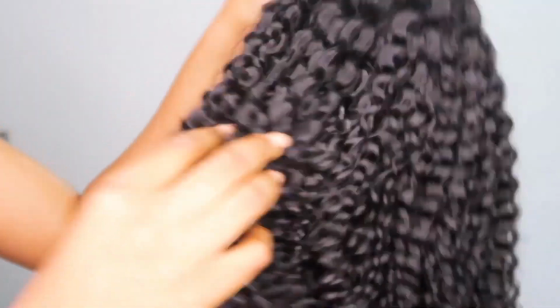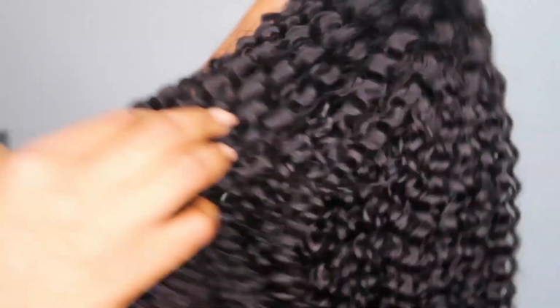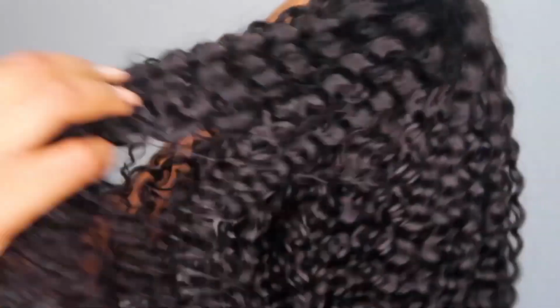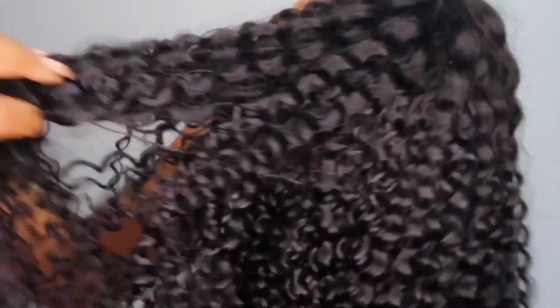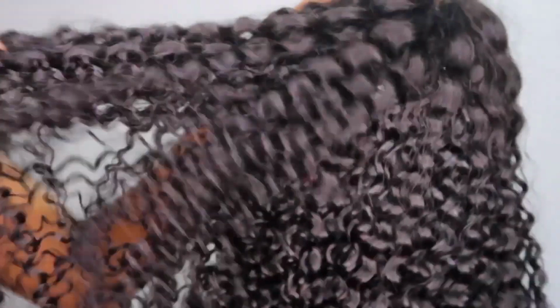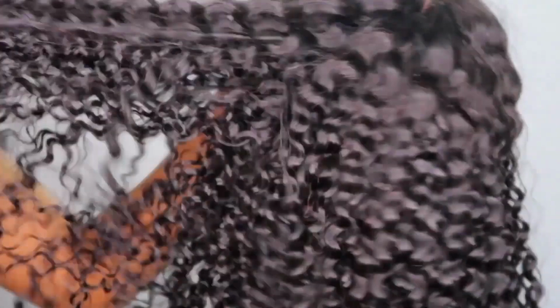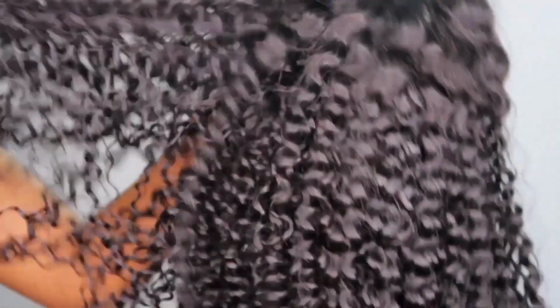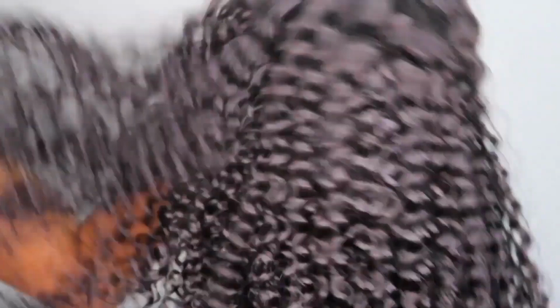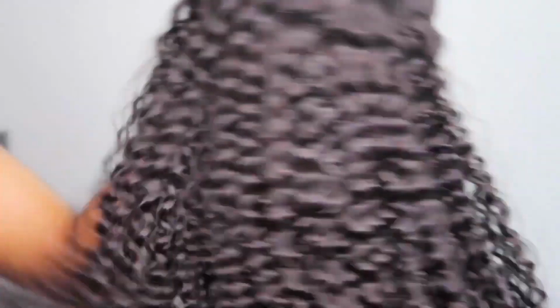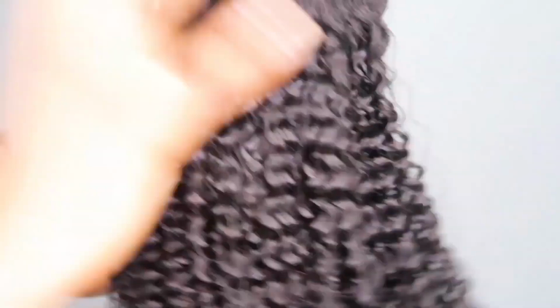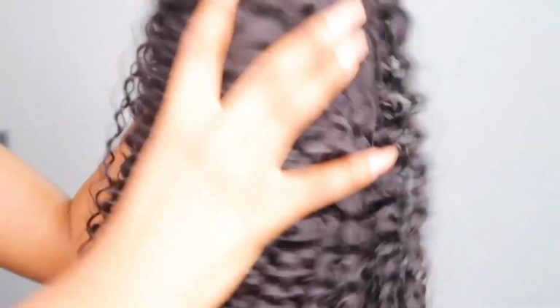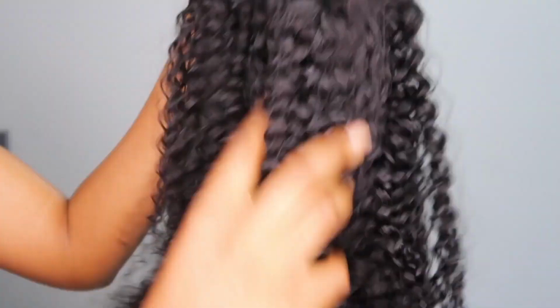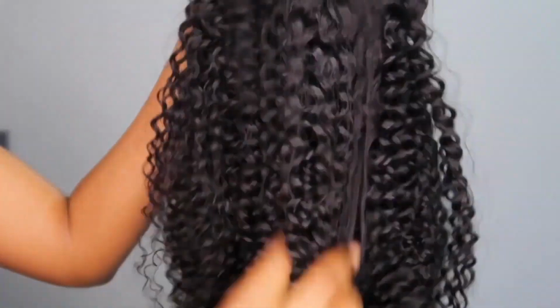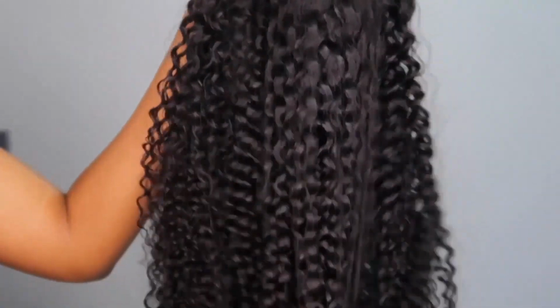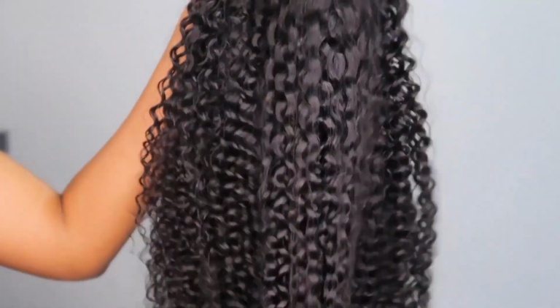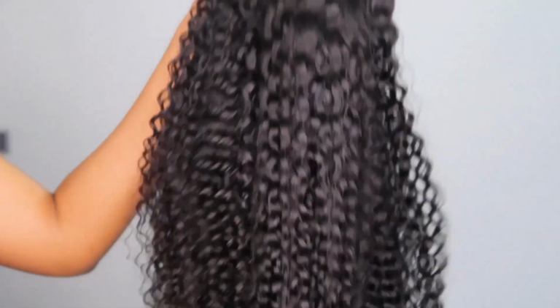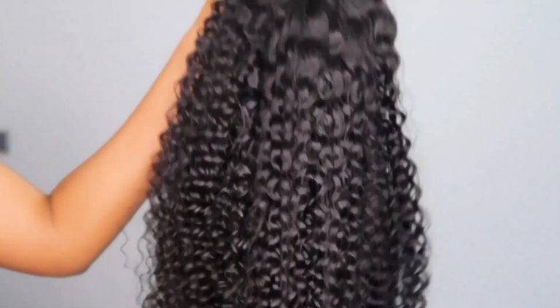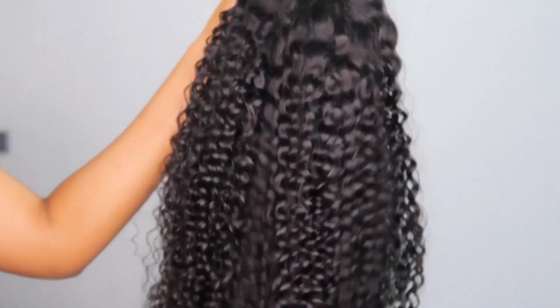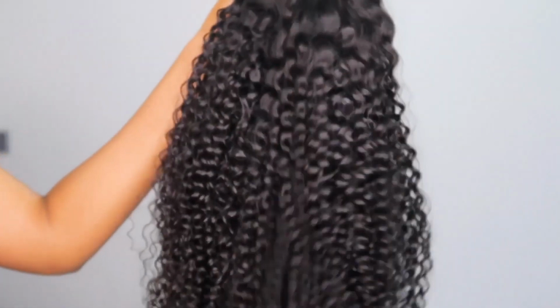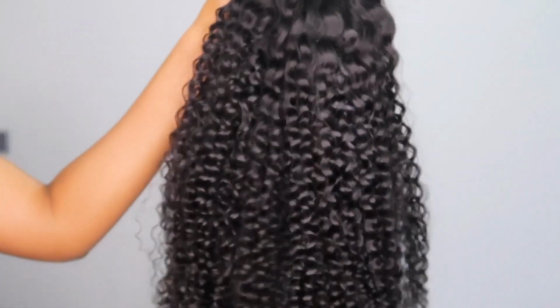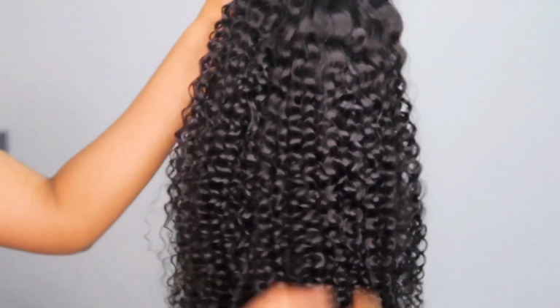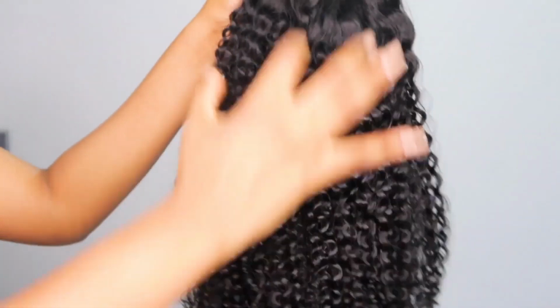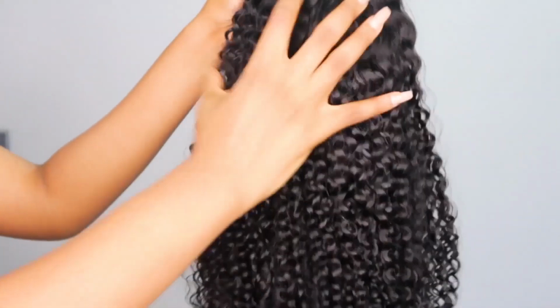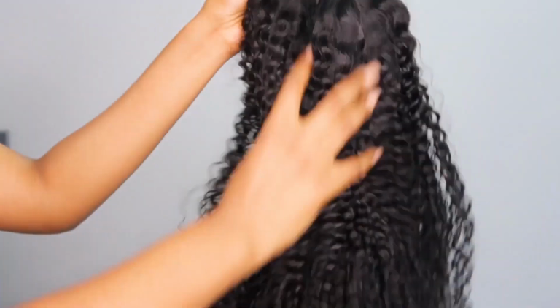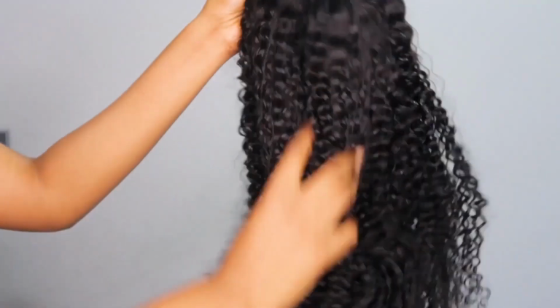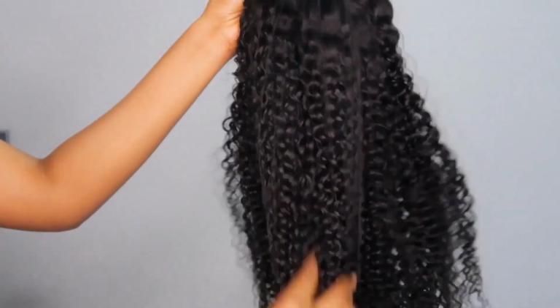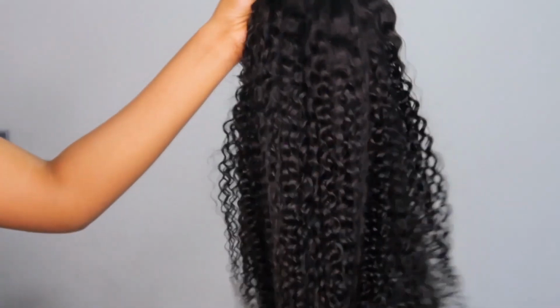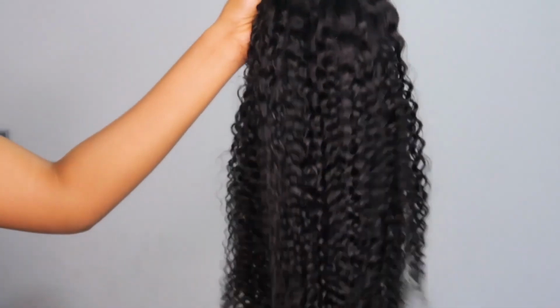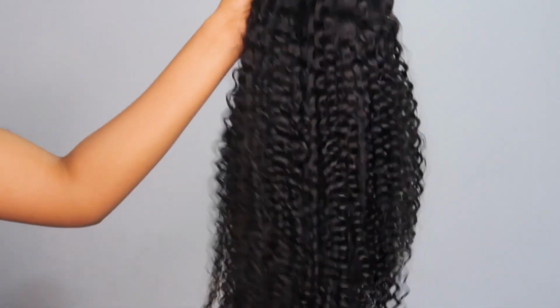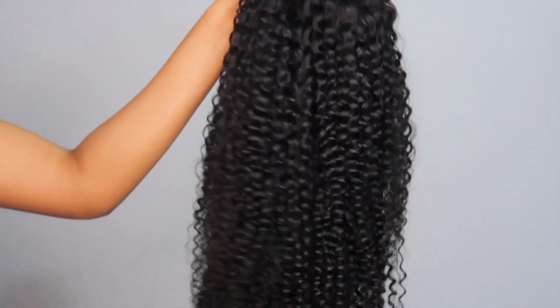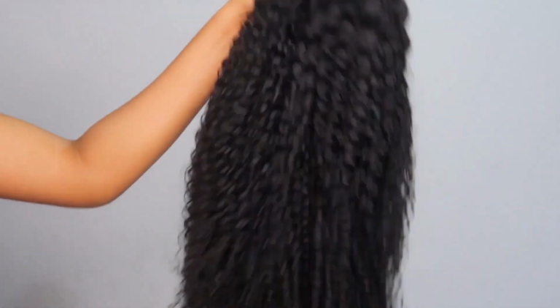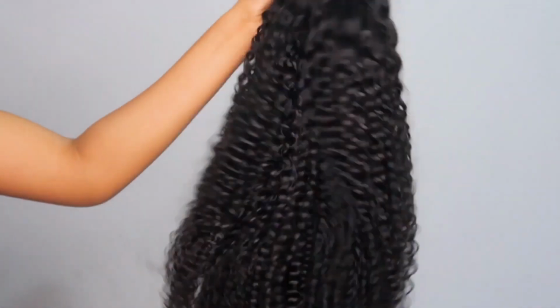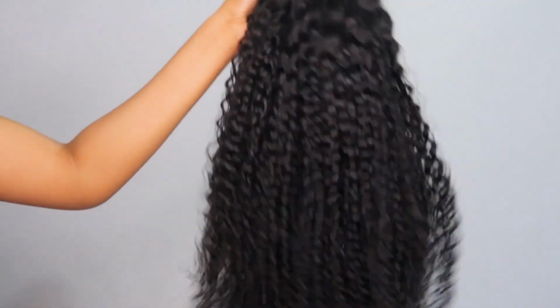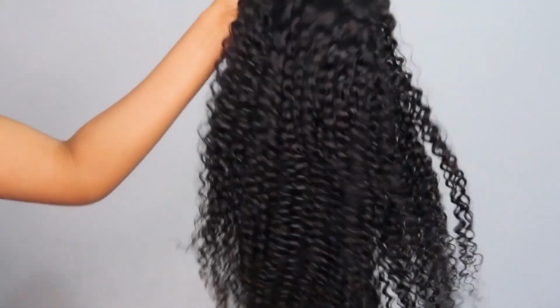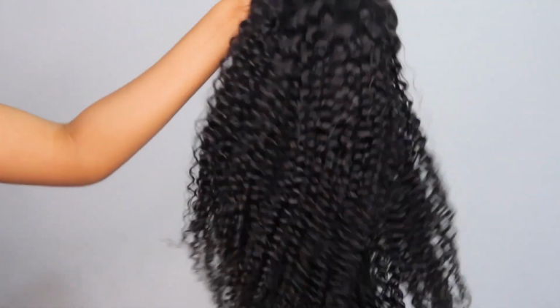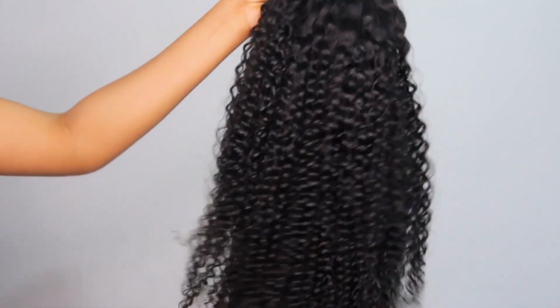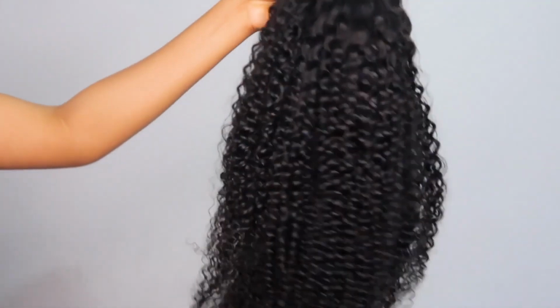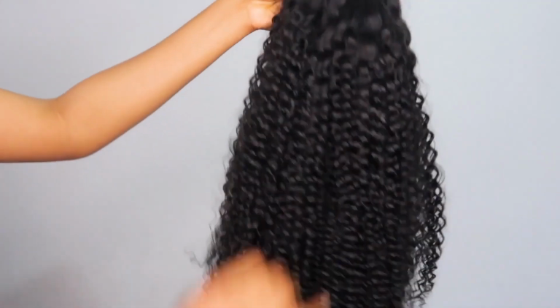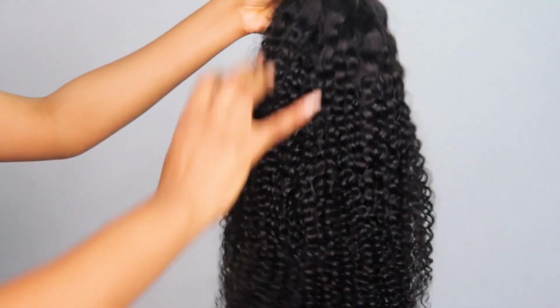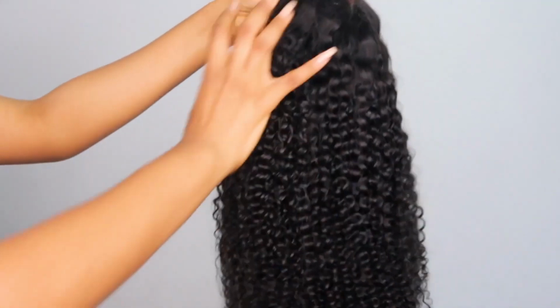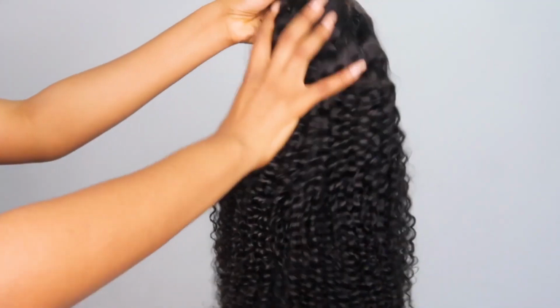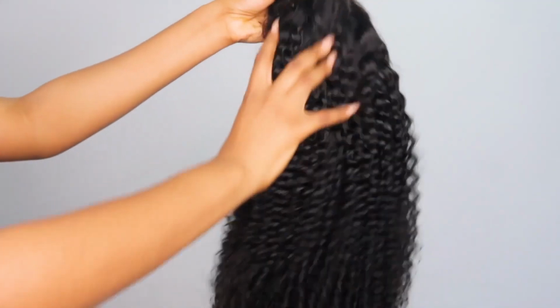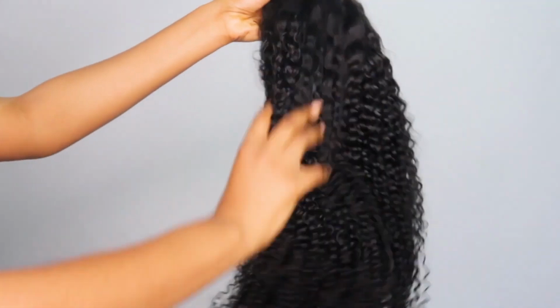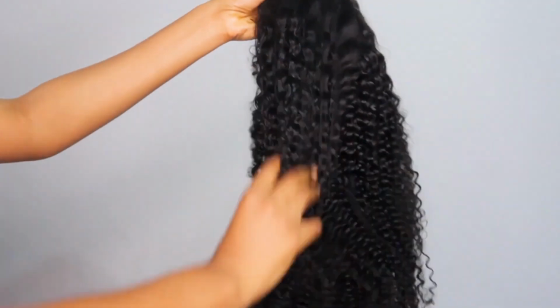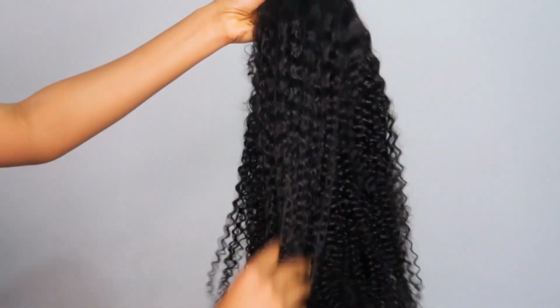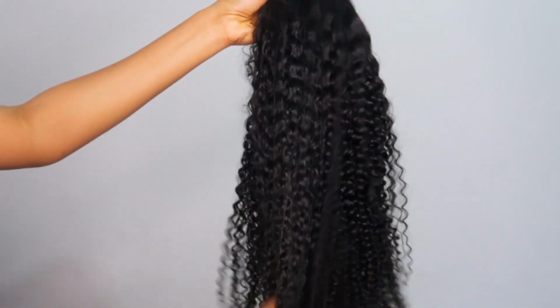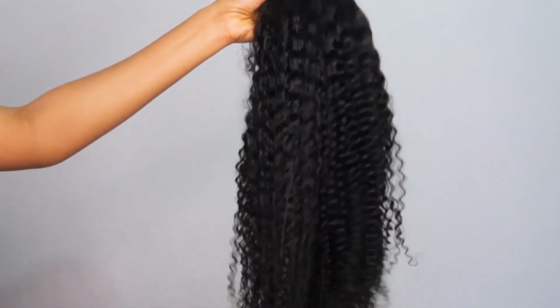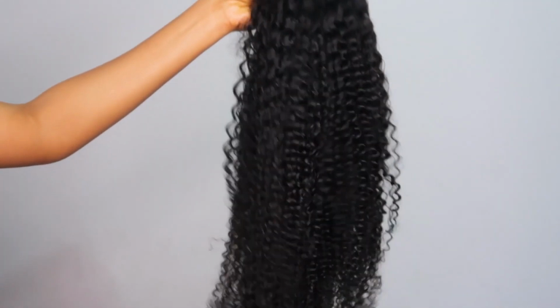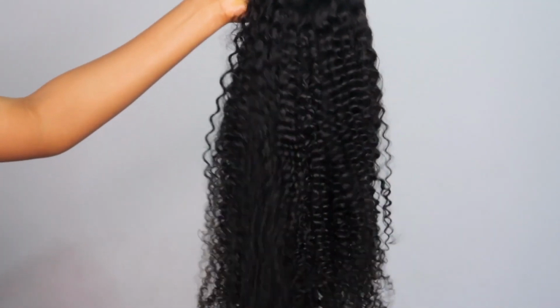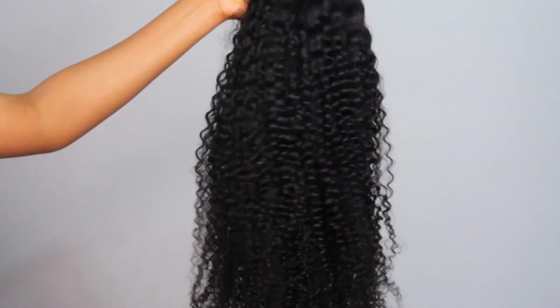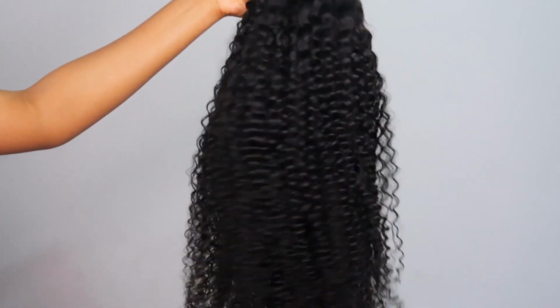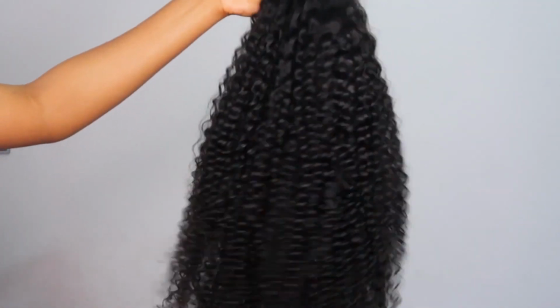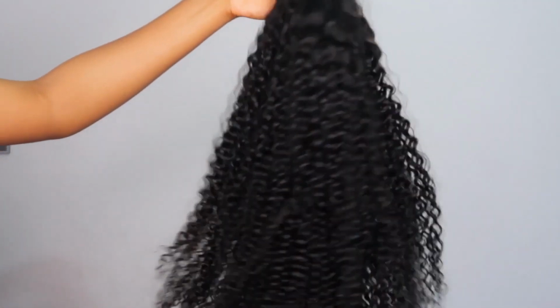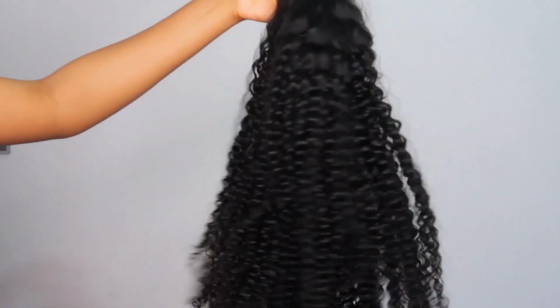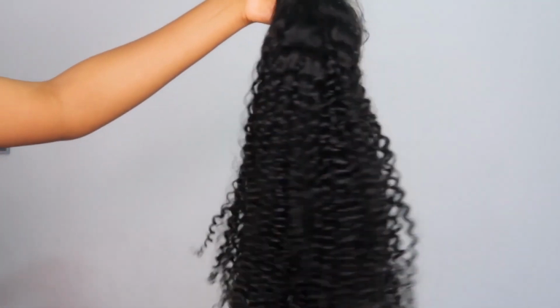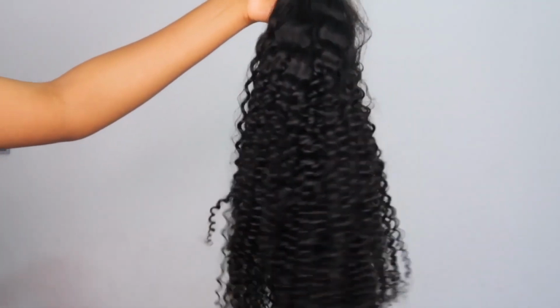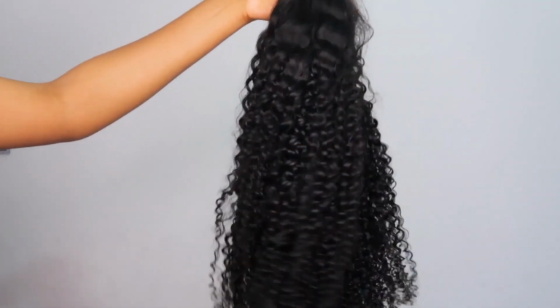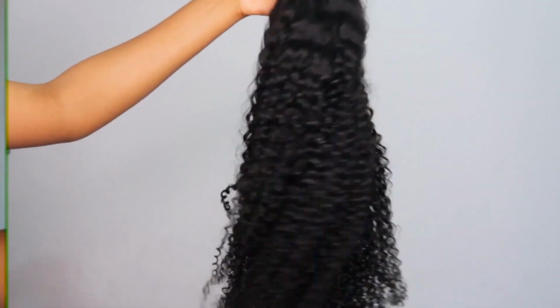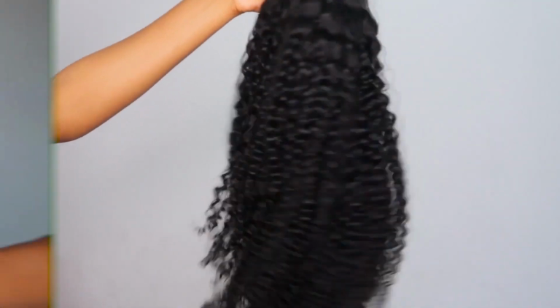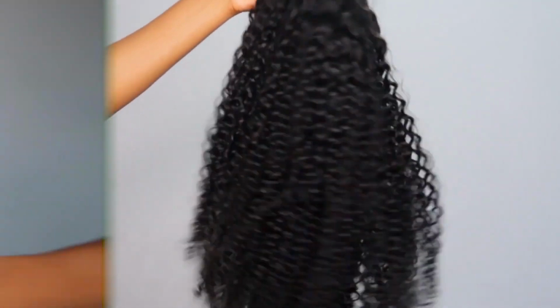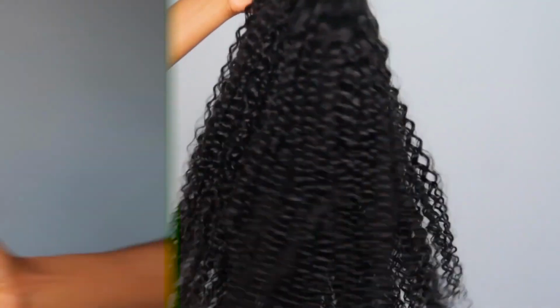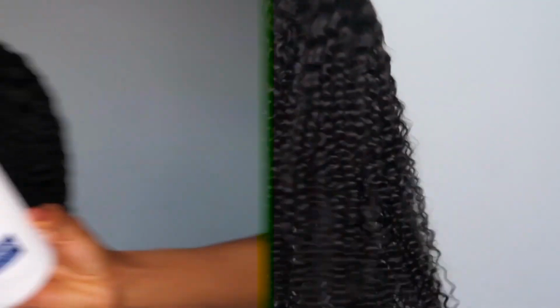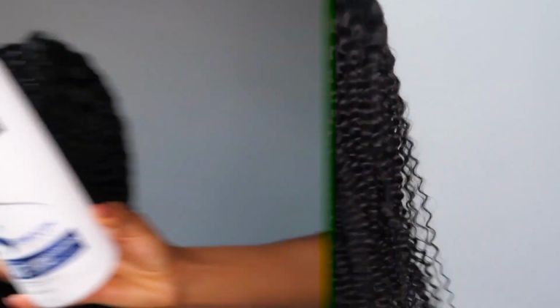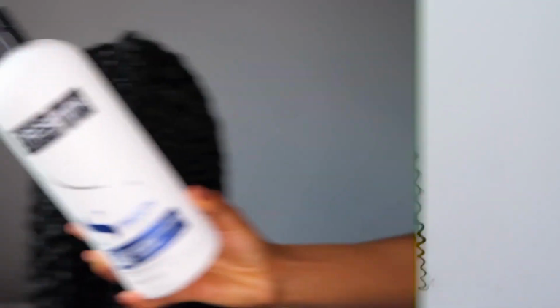This is the curl straight out of the box. It is very tightly coiled, however it is super duper soft.